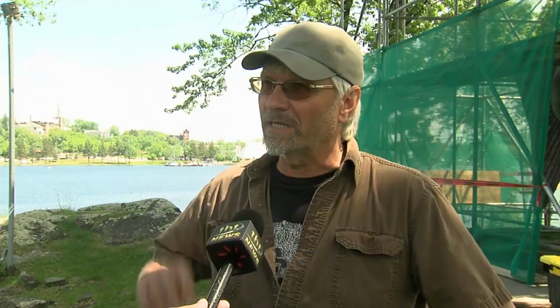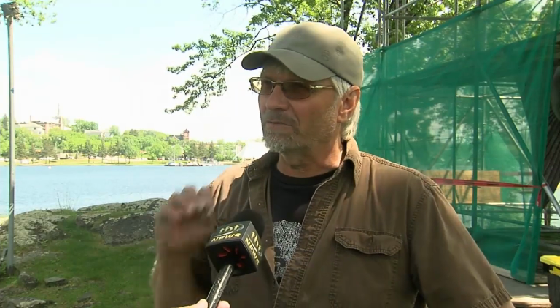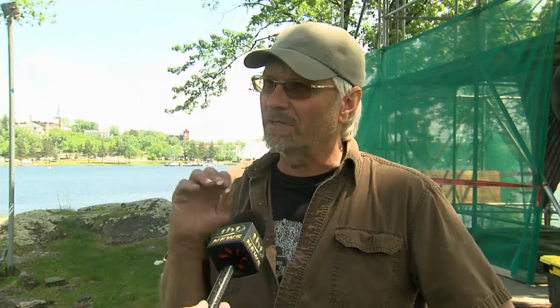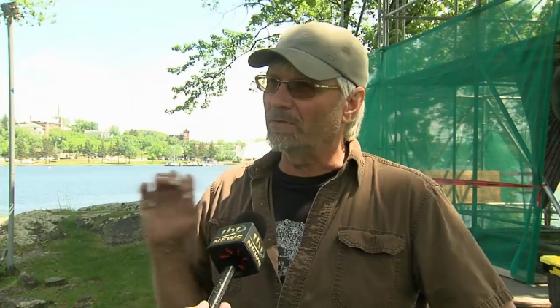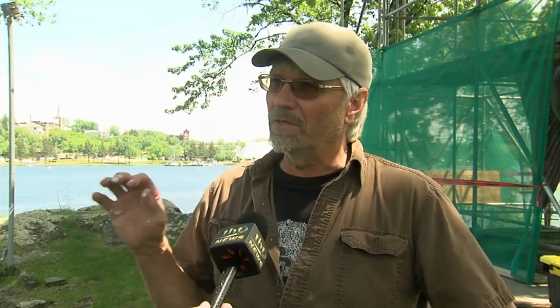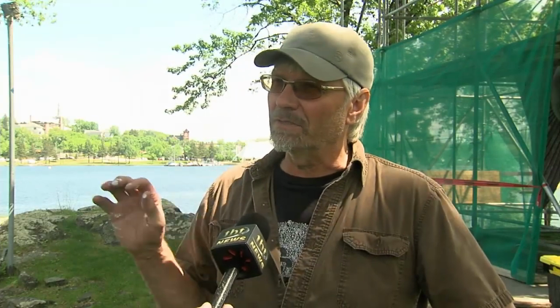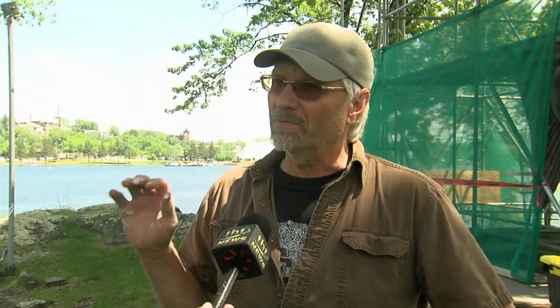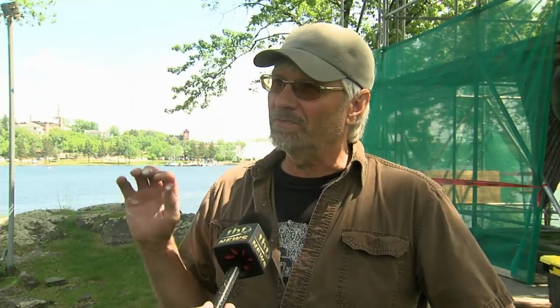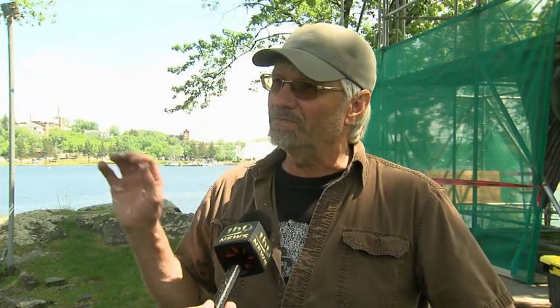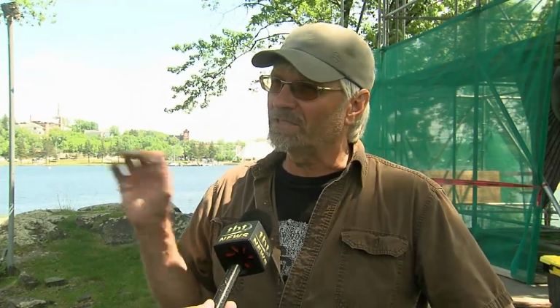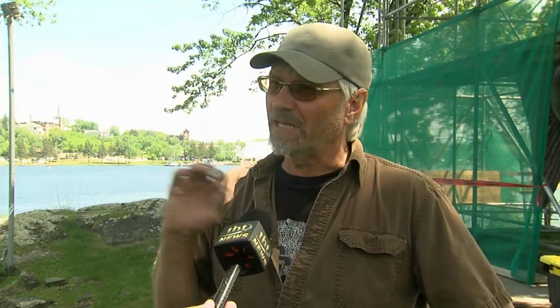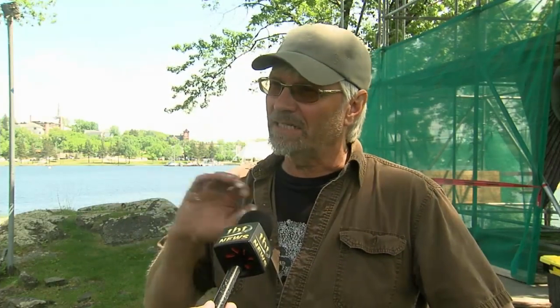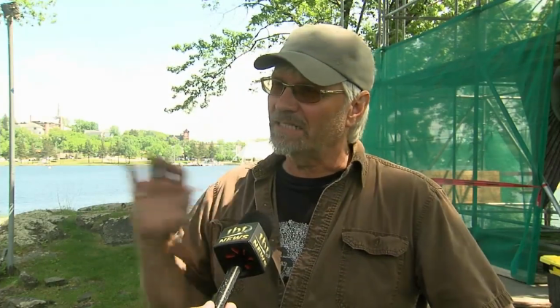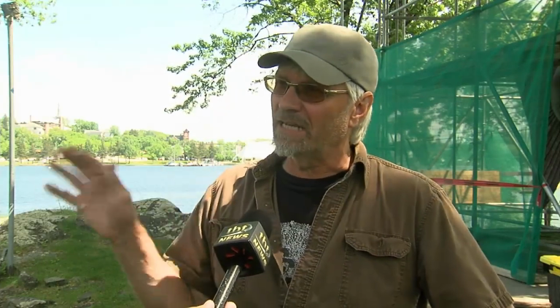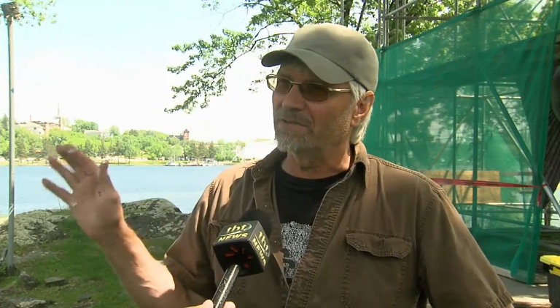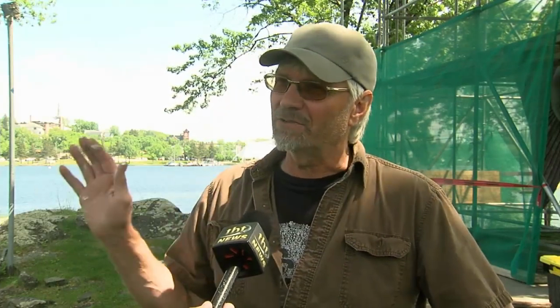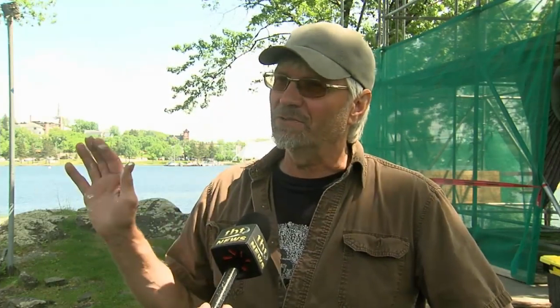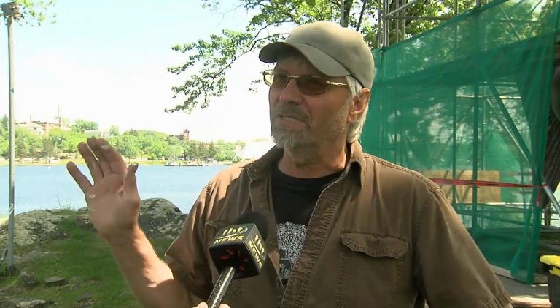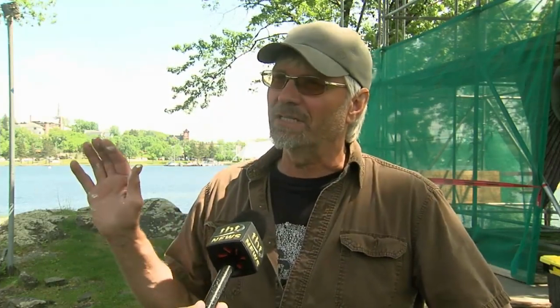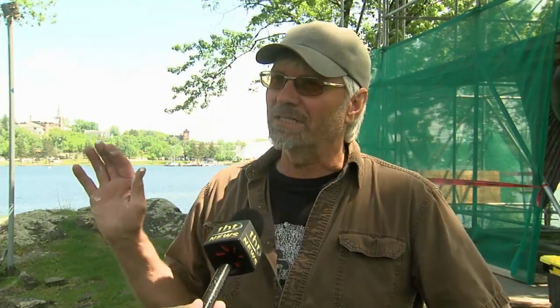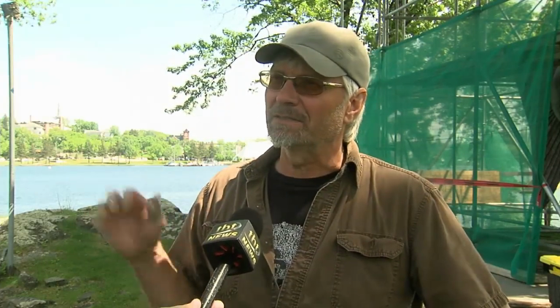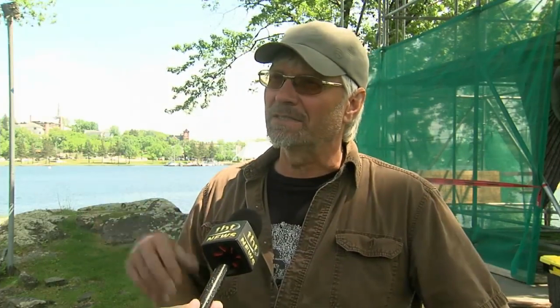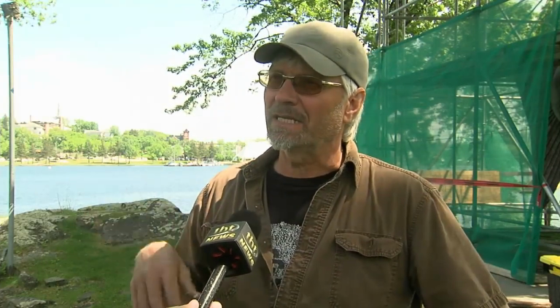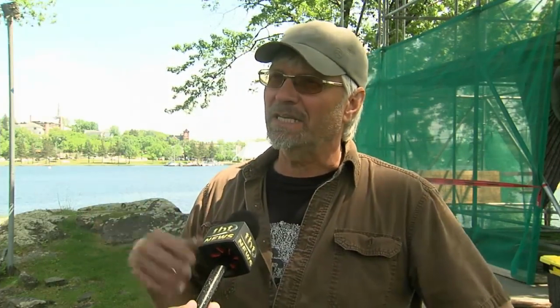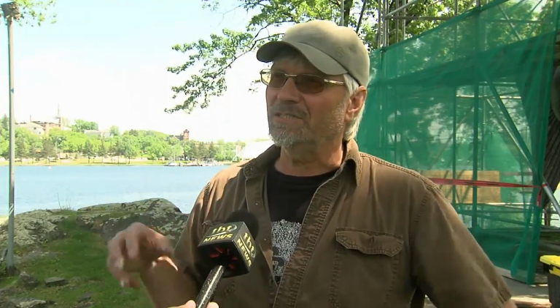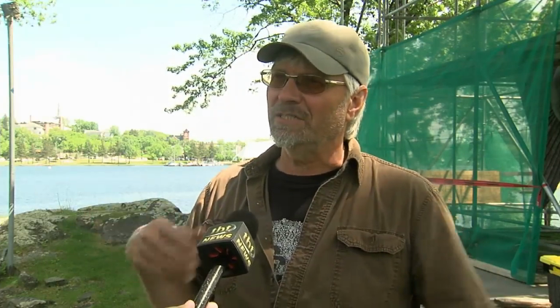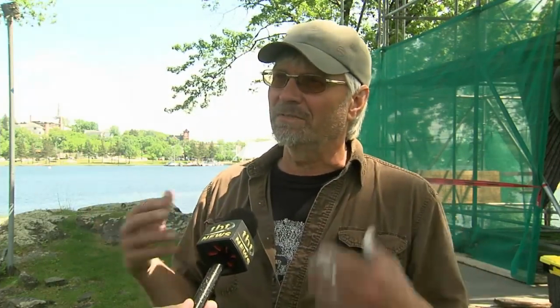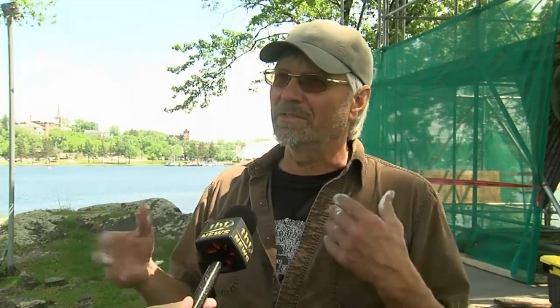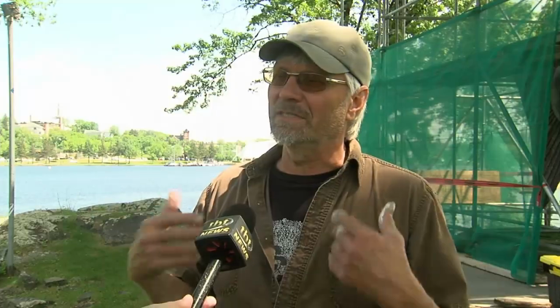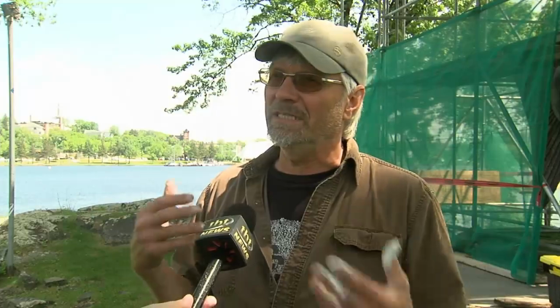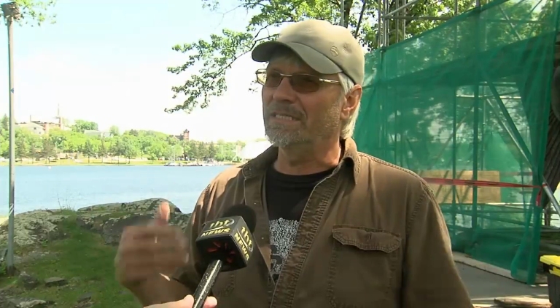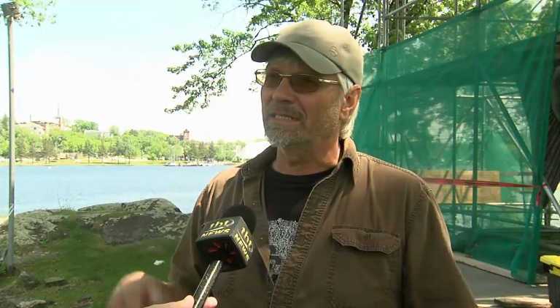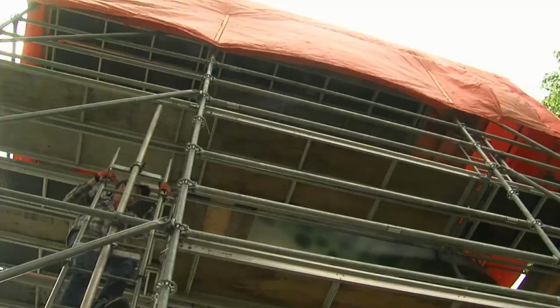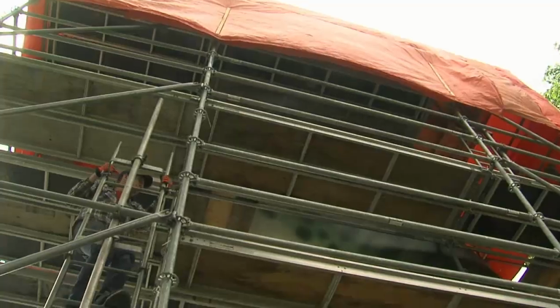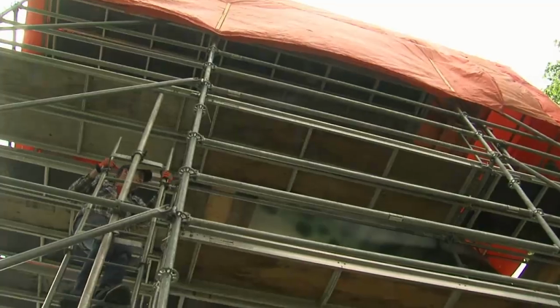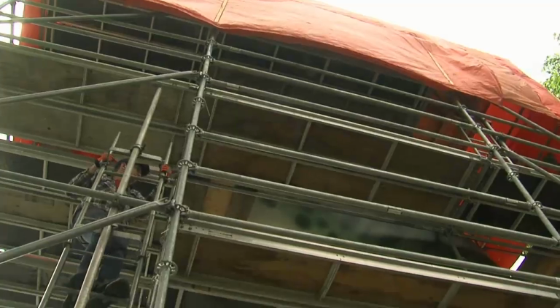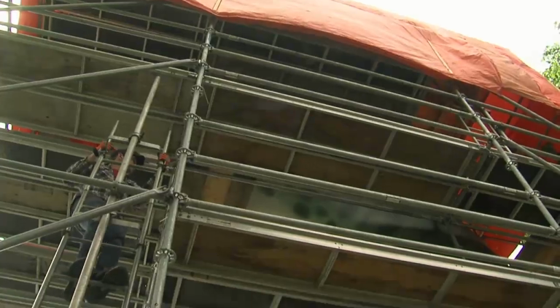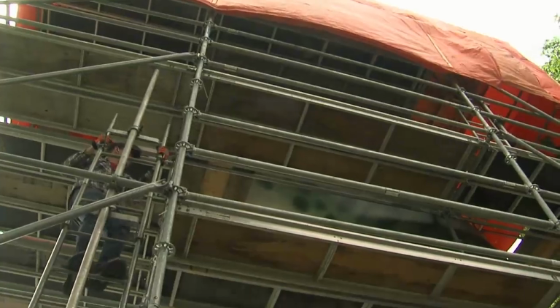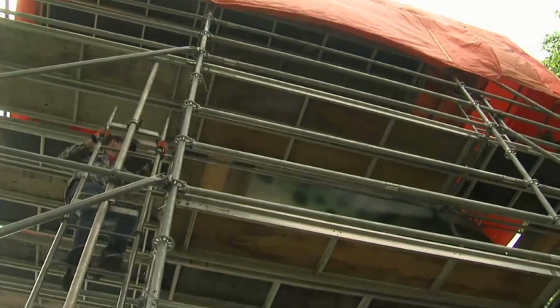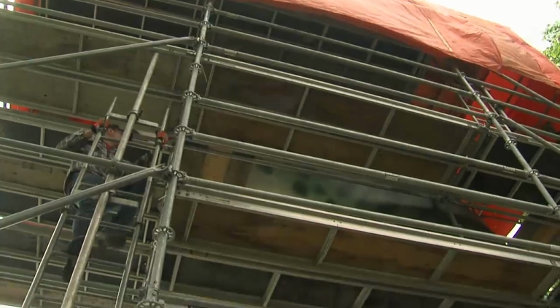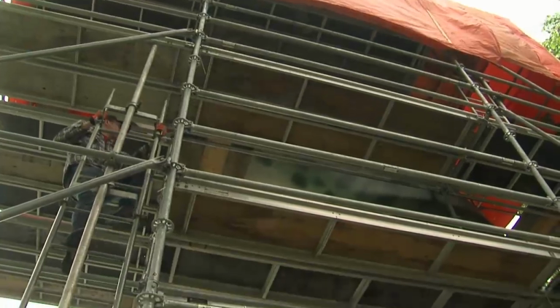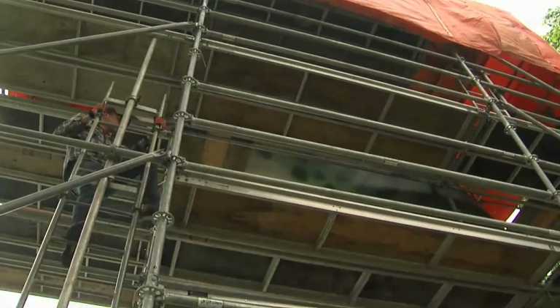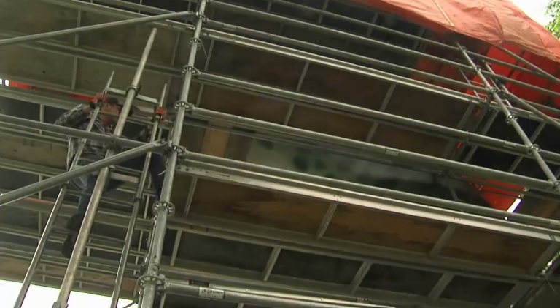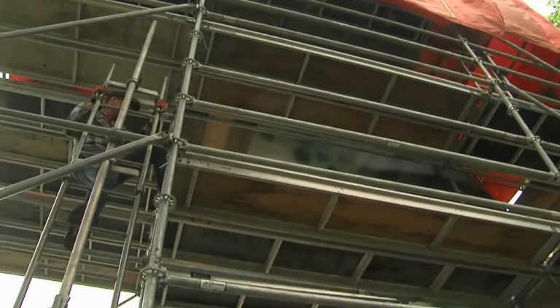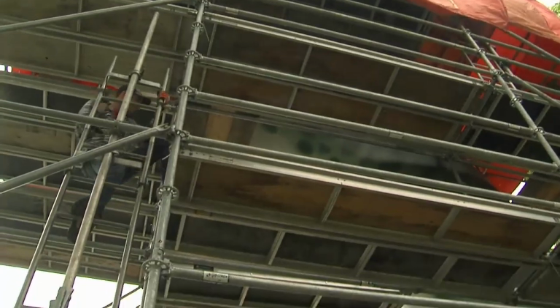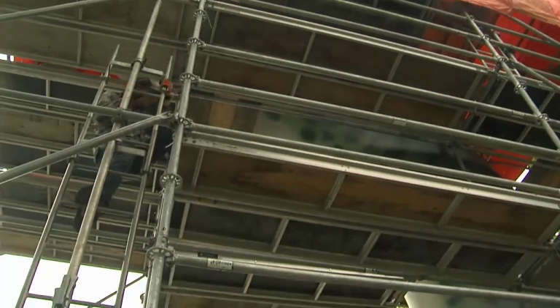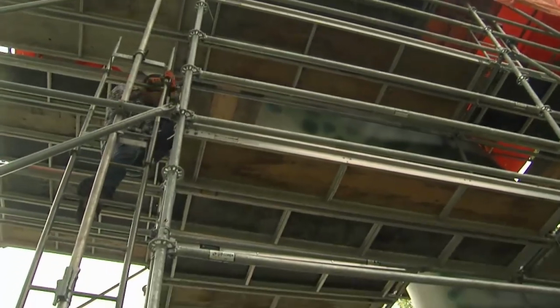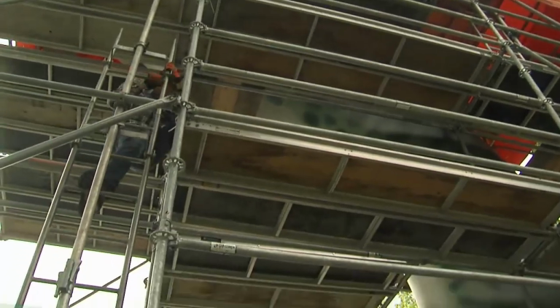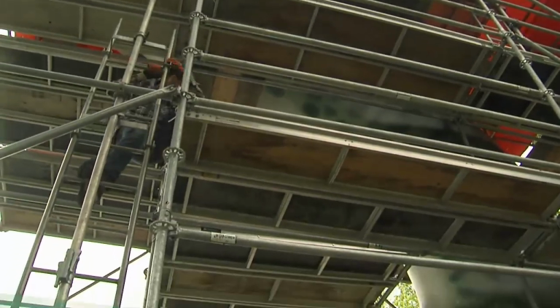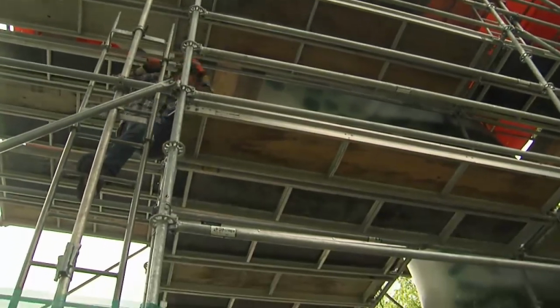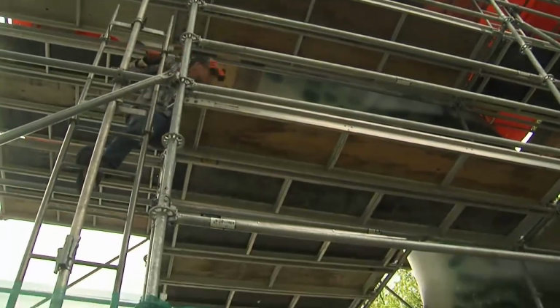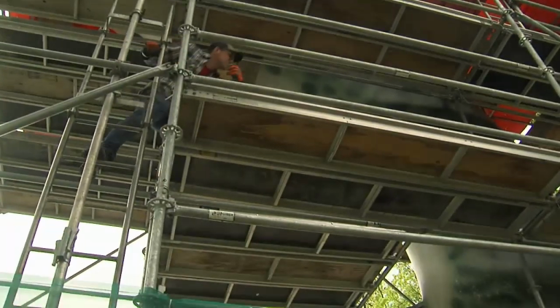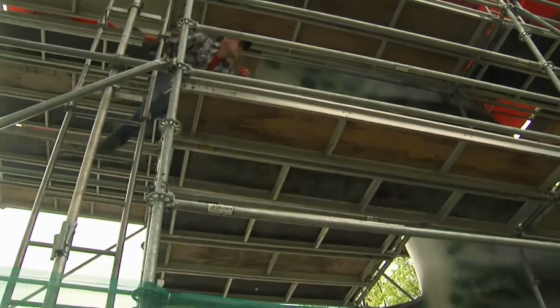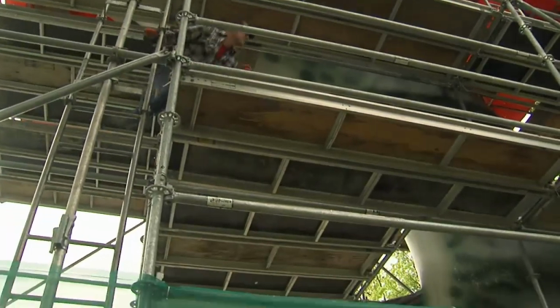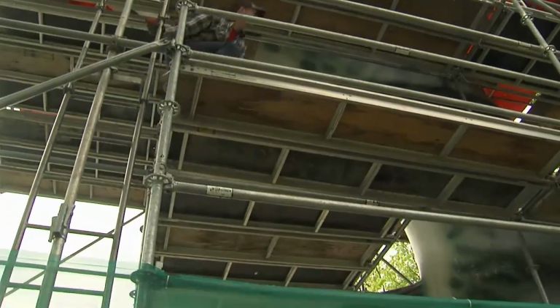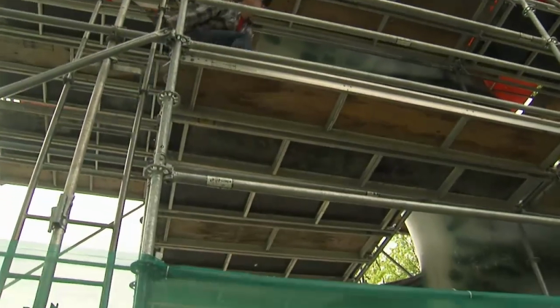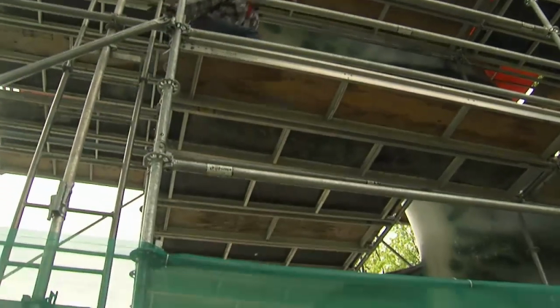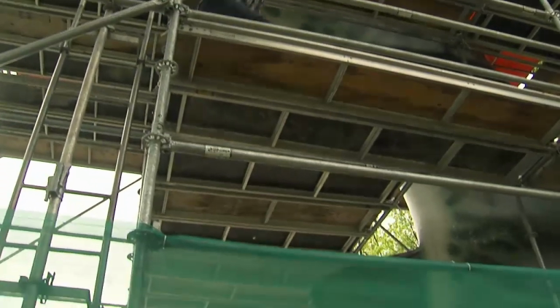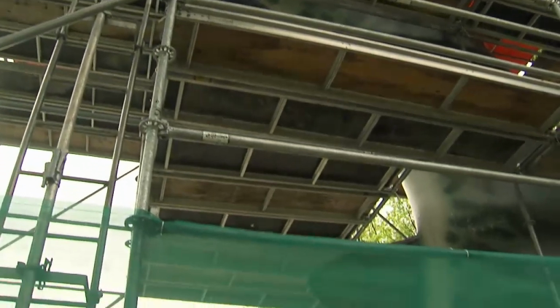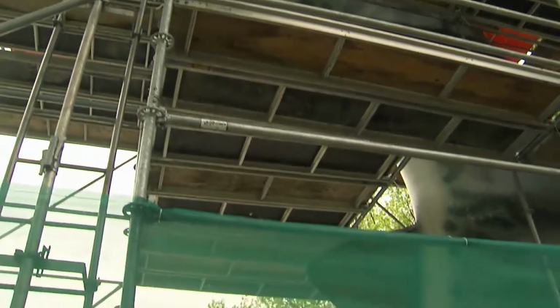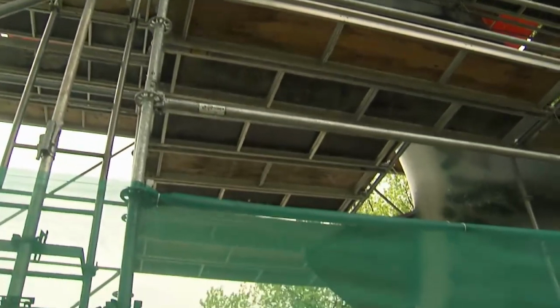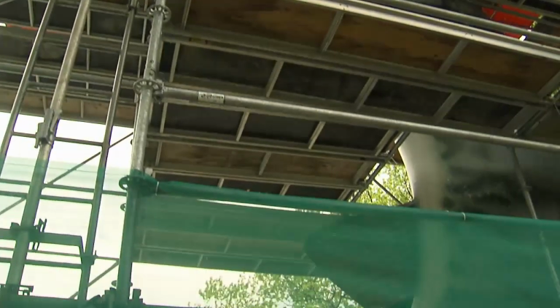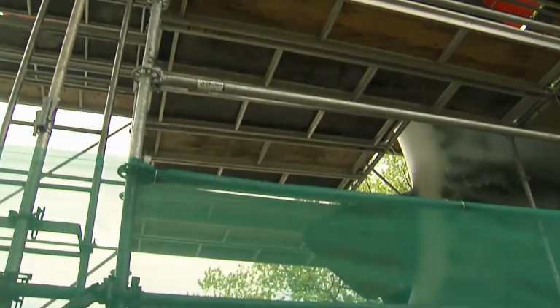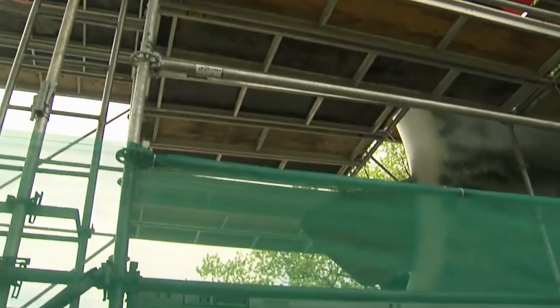We'll get rid of all of it. We've sanded down through the etching of the graffiti, so that'll be taken care of and should be good as new.